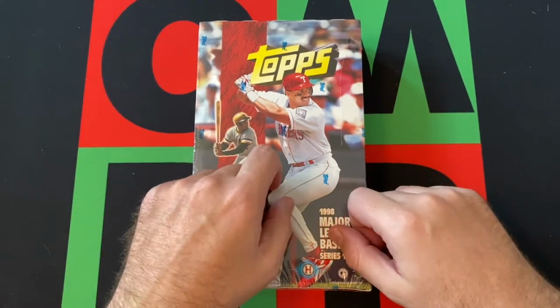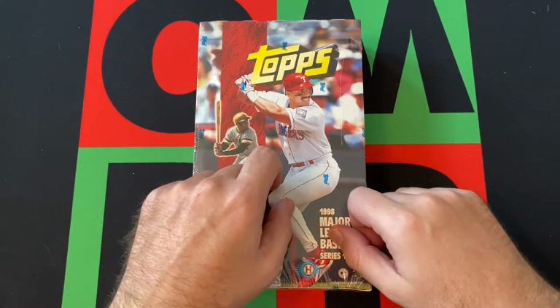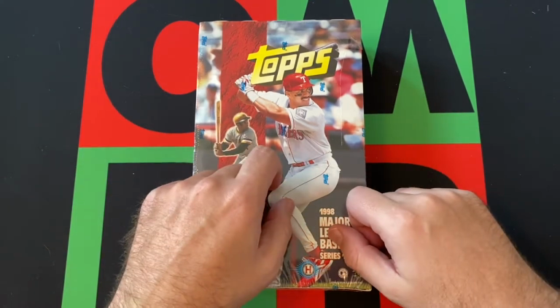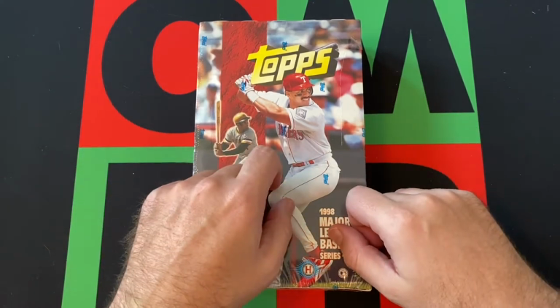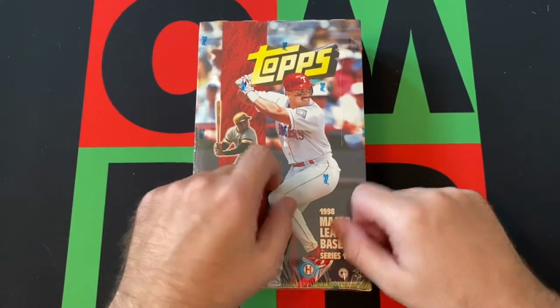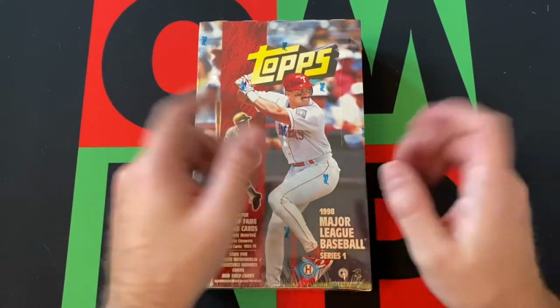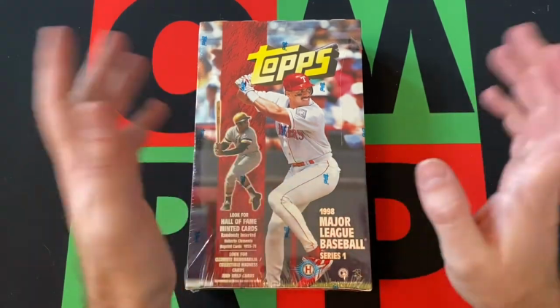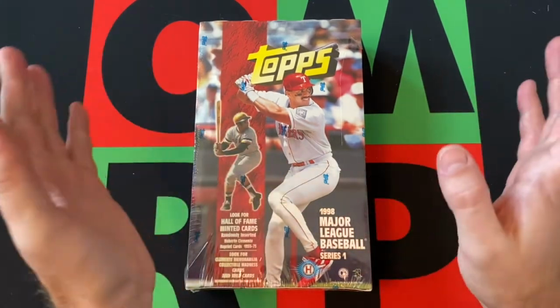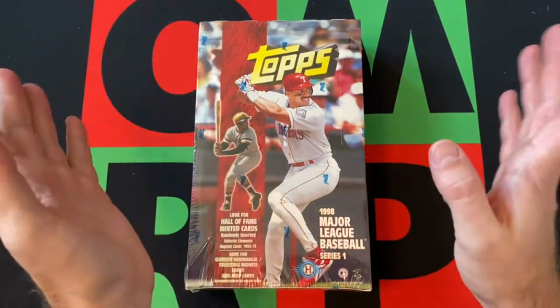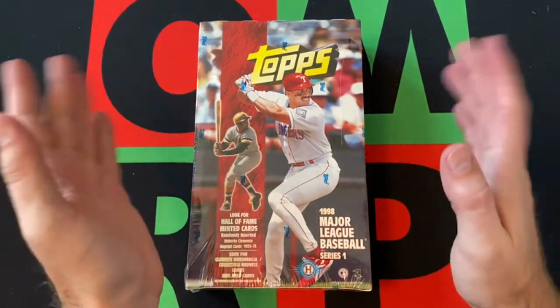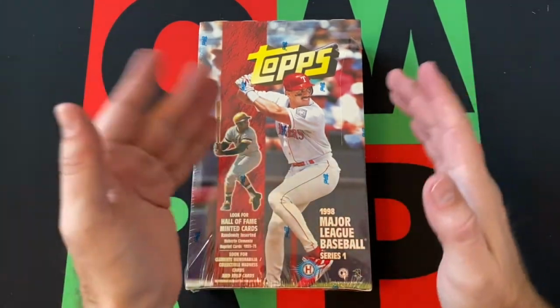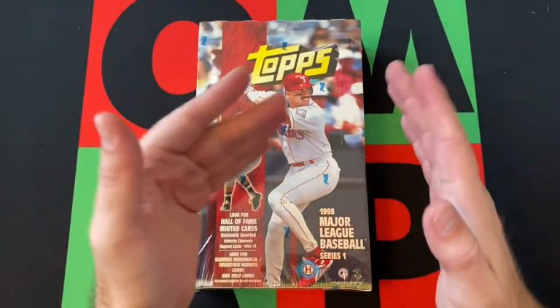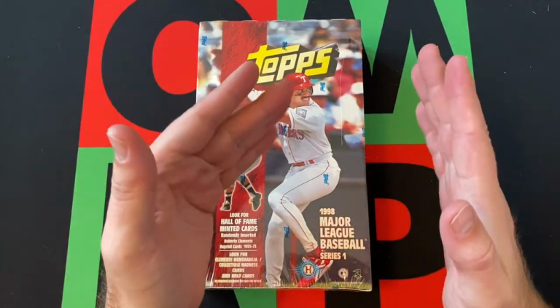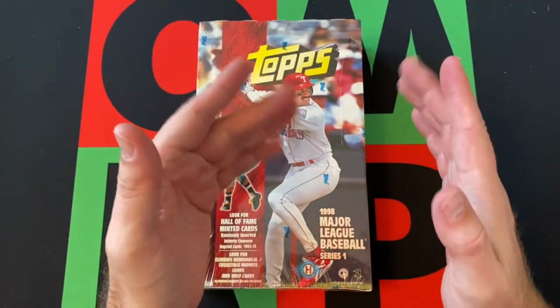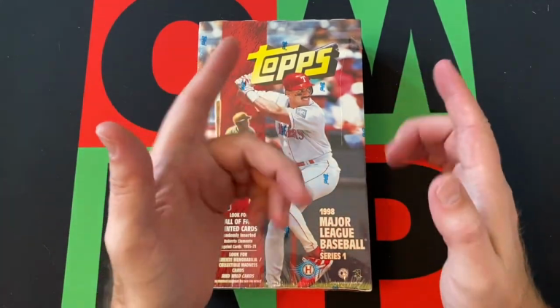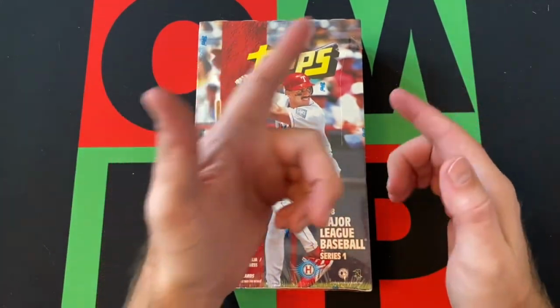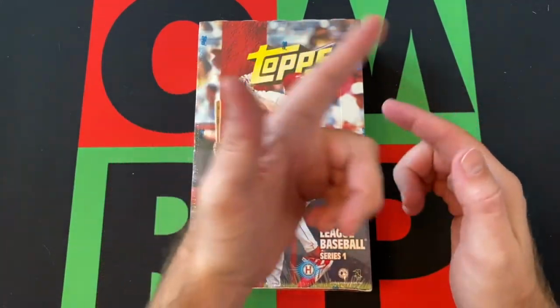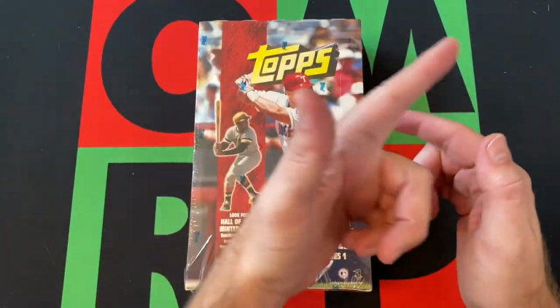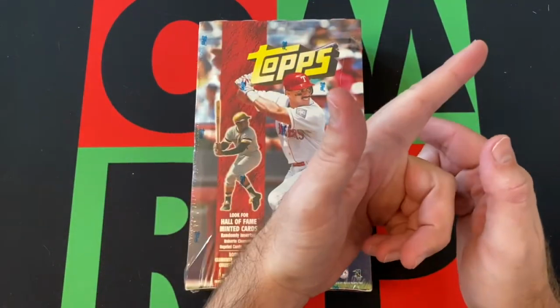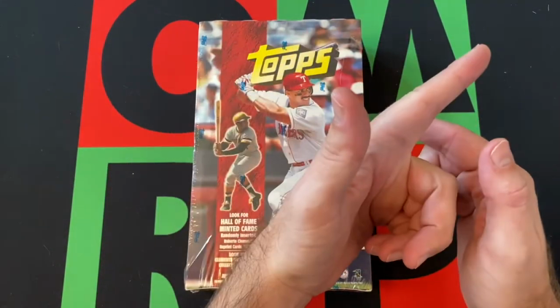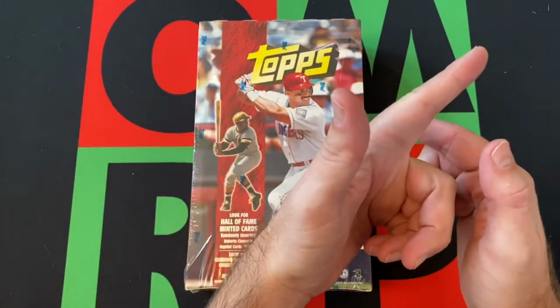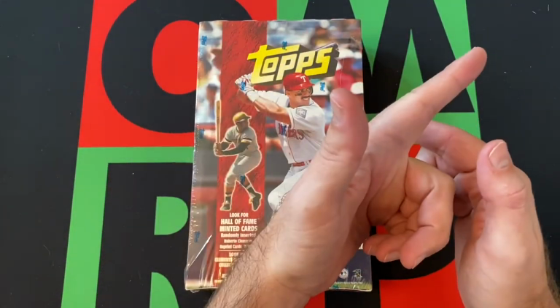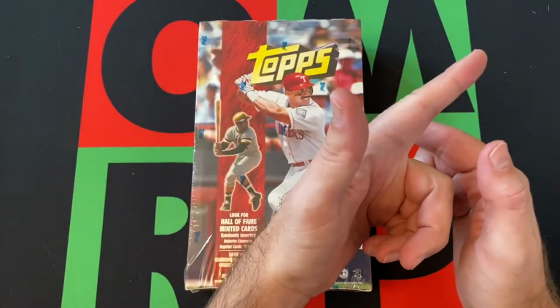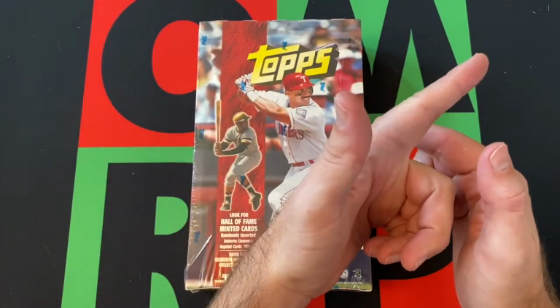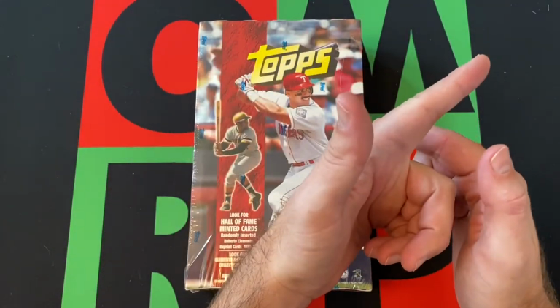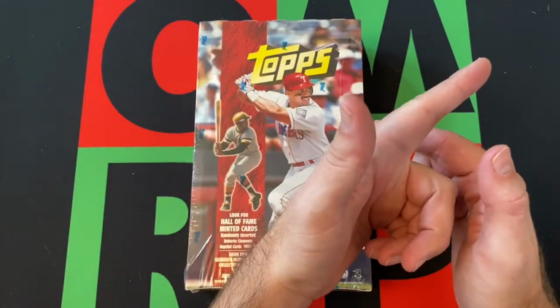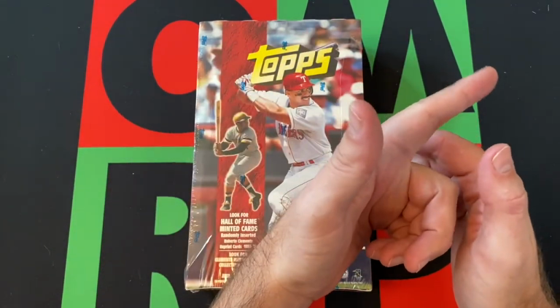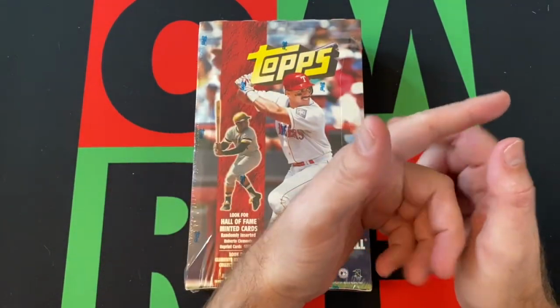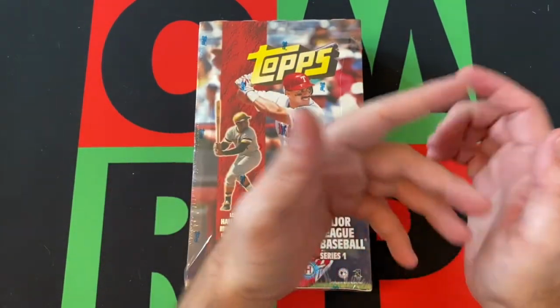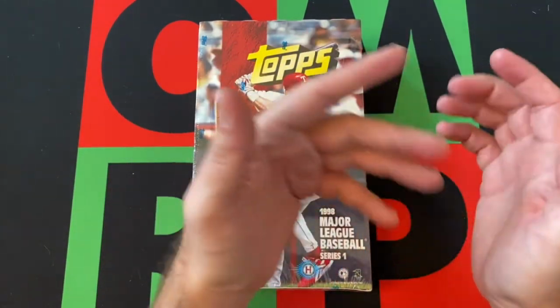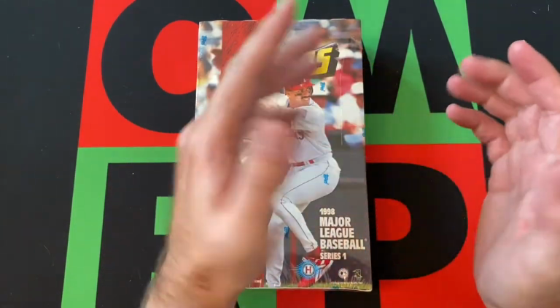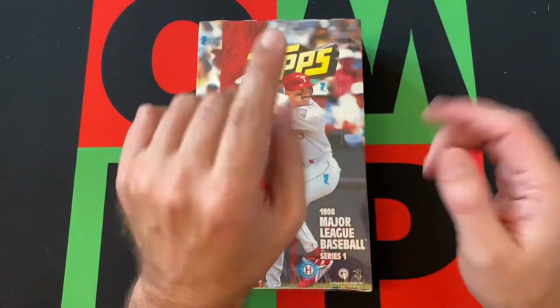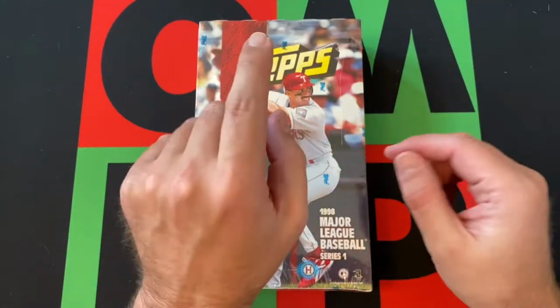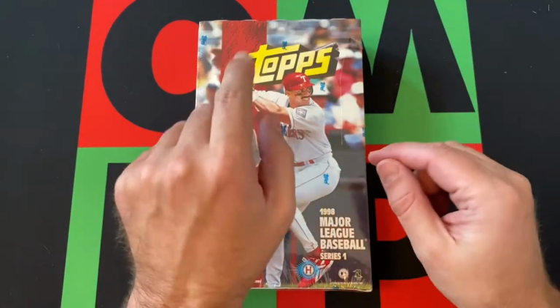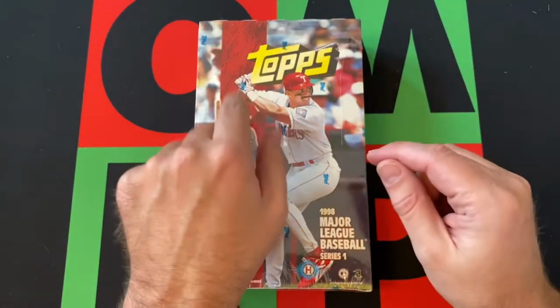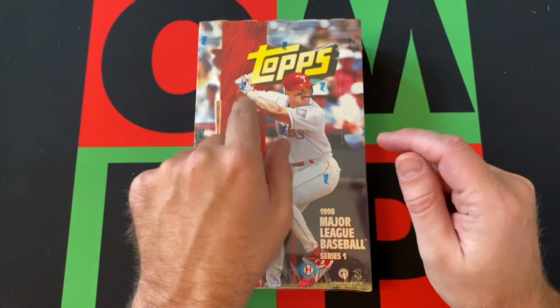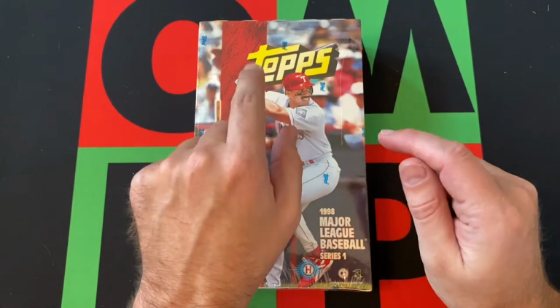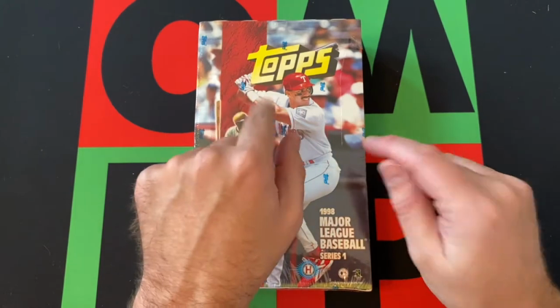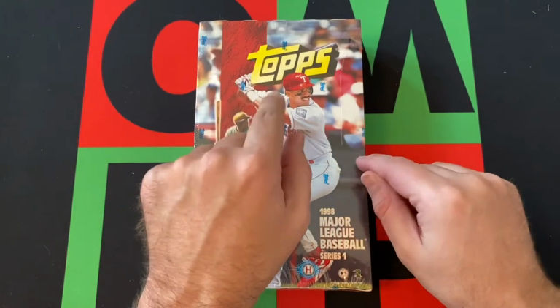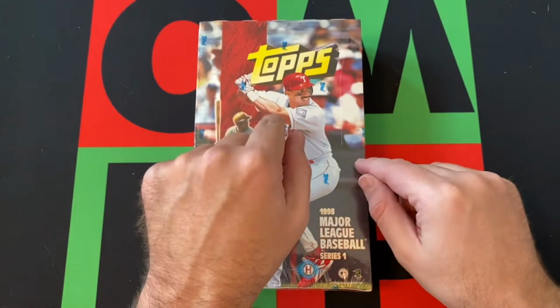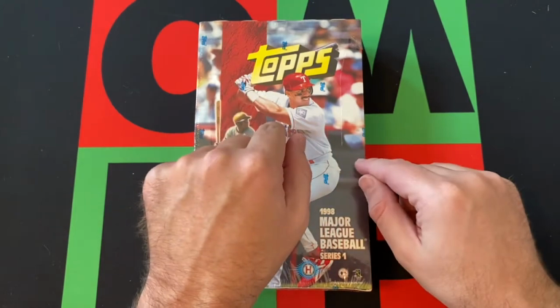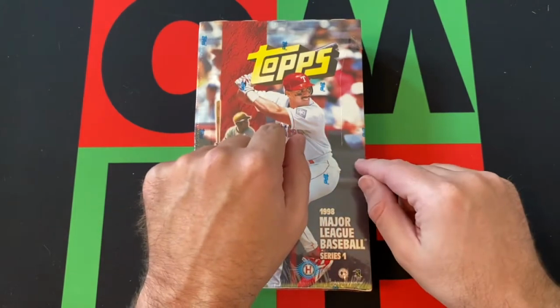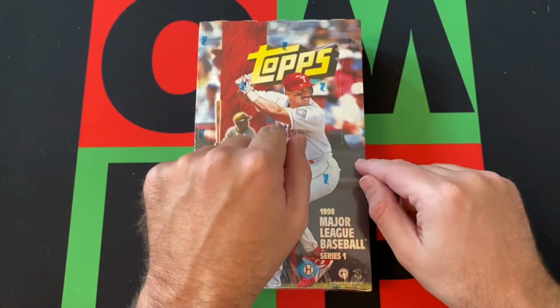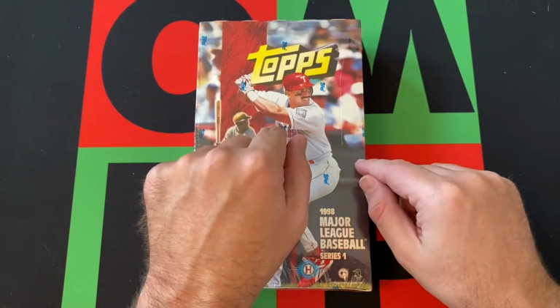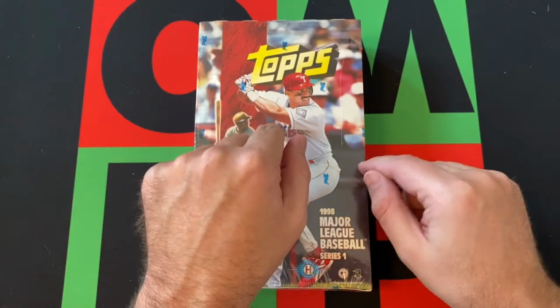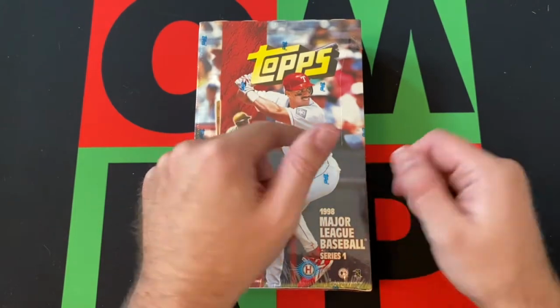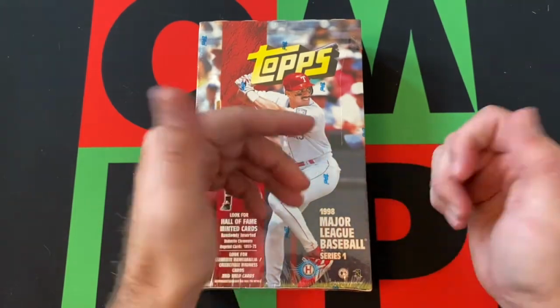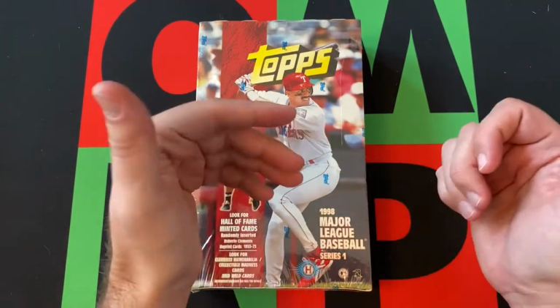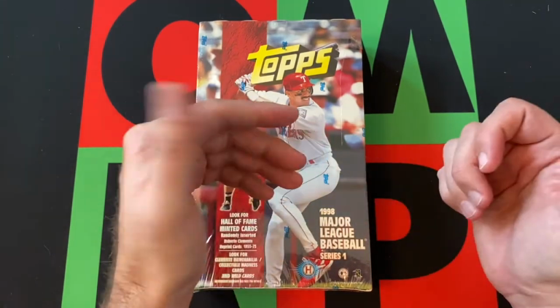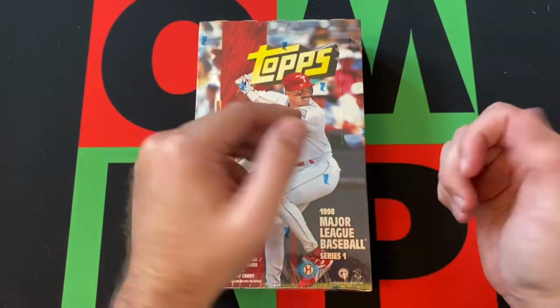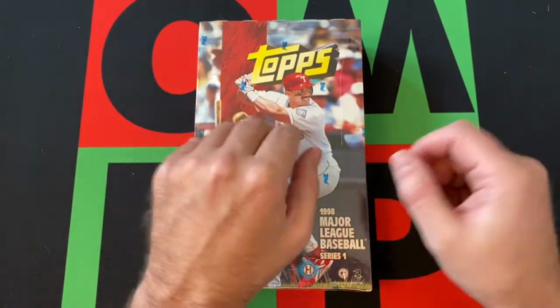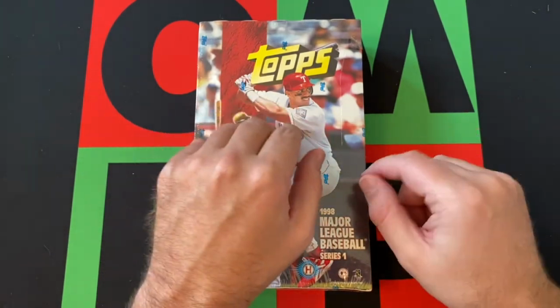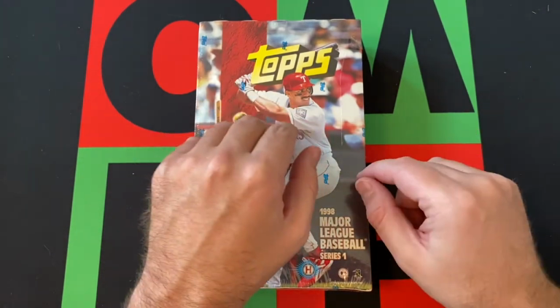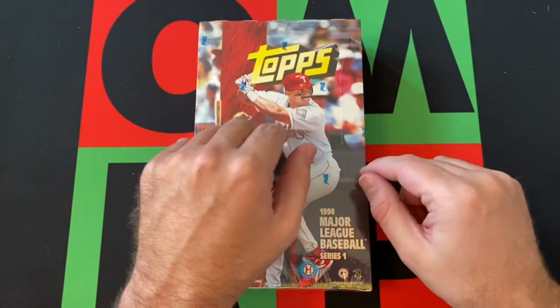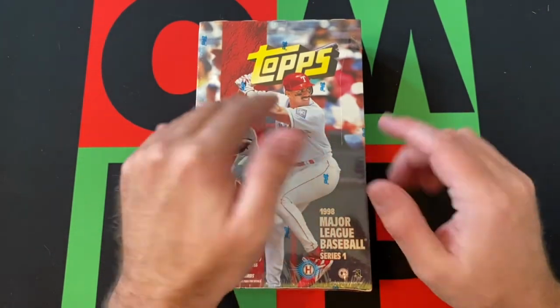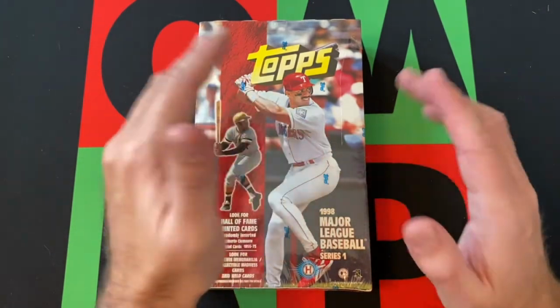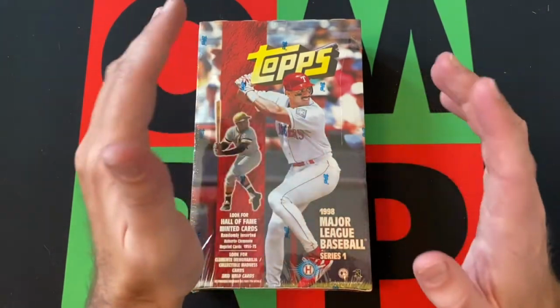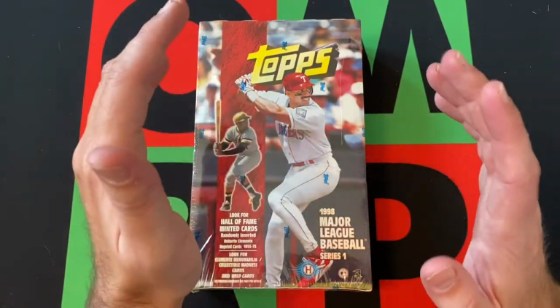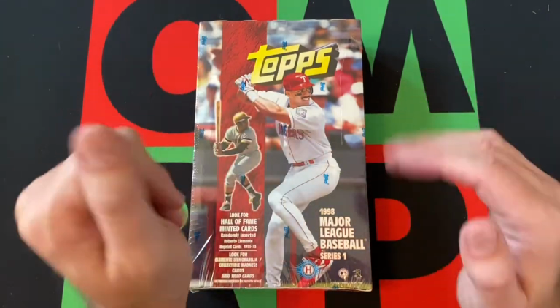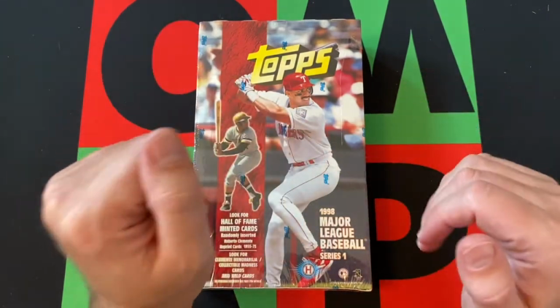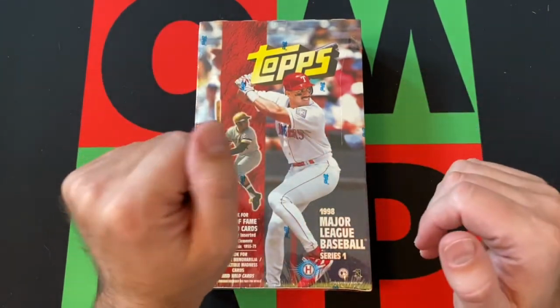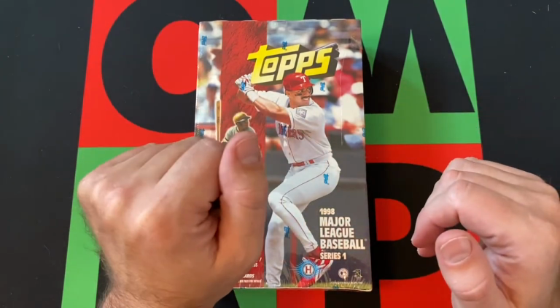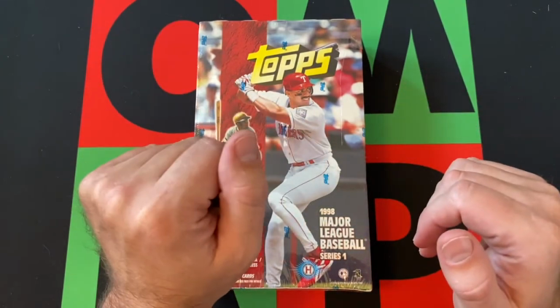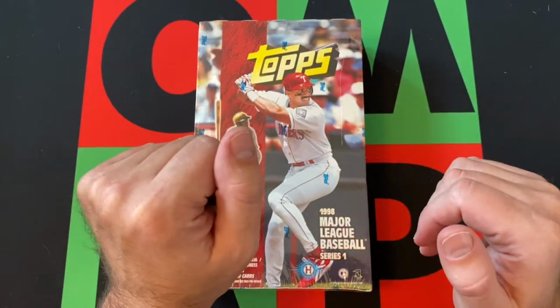If you've missed any of the previous ones, head on up there and check those out. We started in '94 — I started in '94 — and now I'm up to '98.